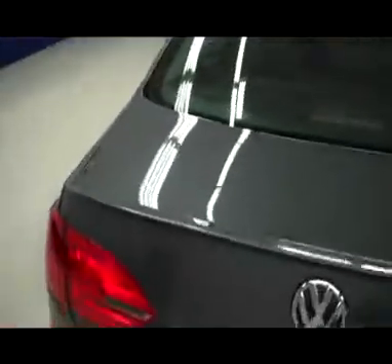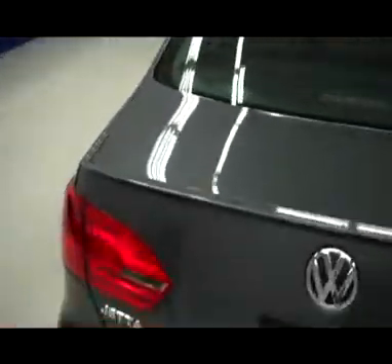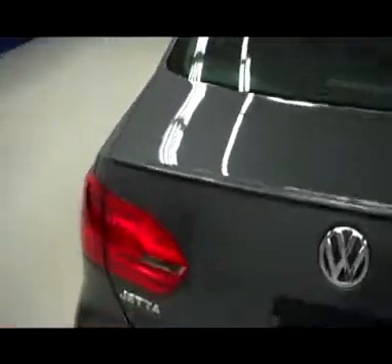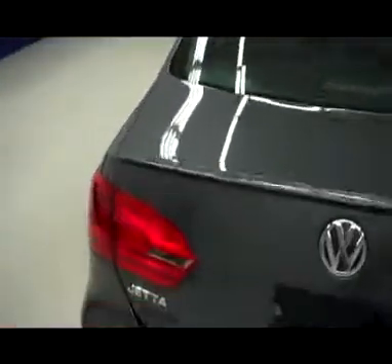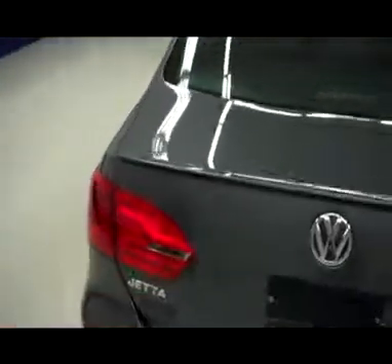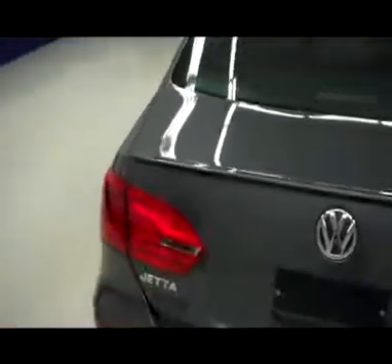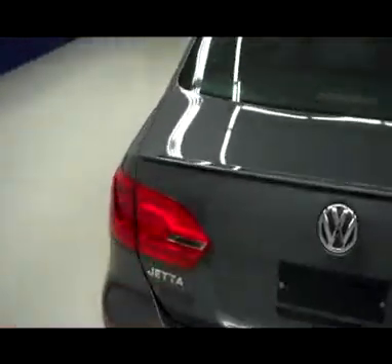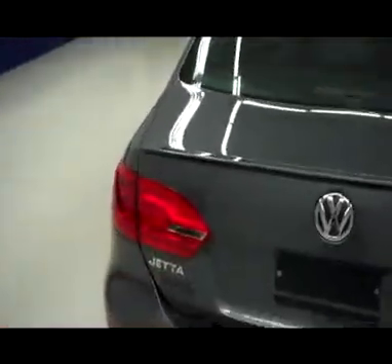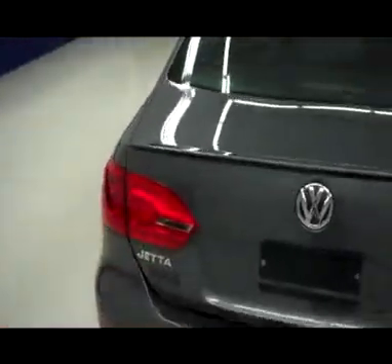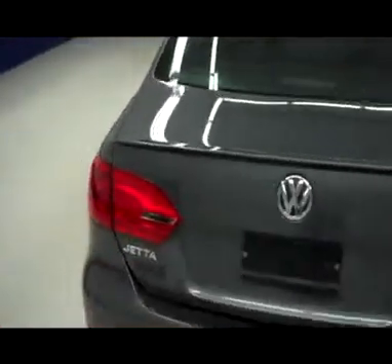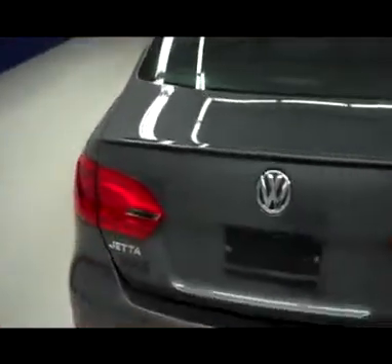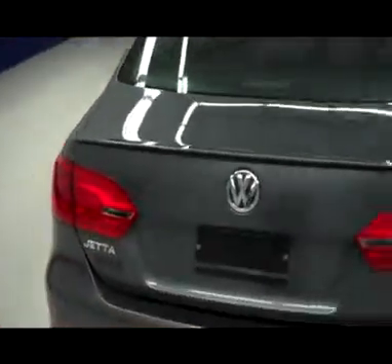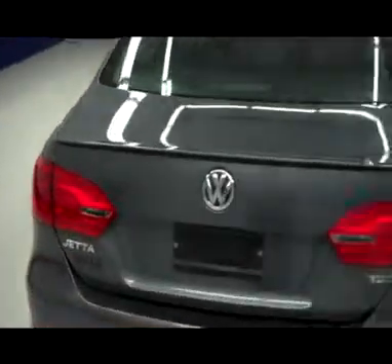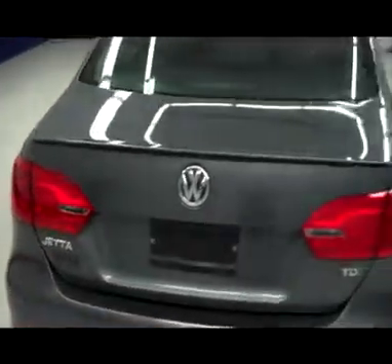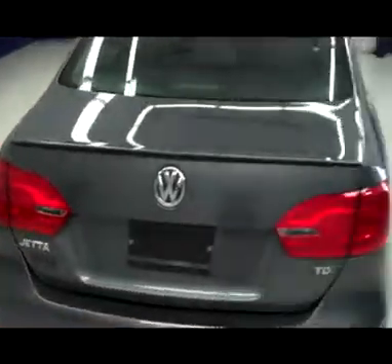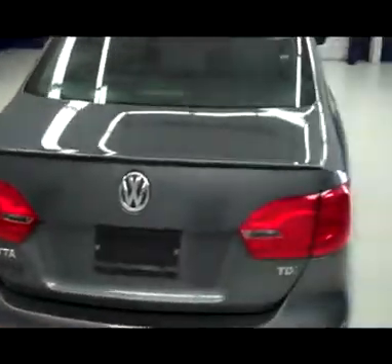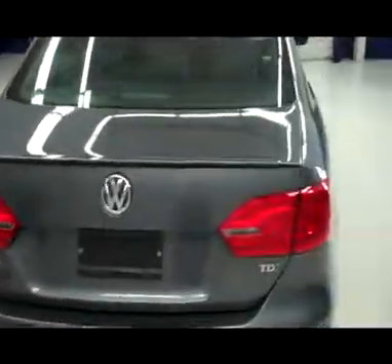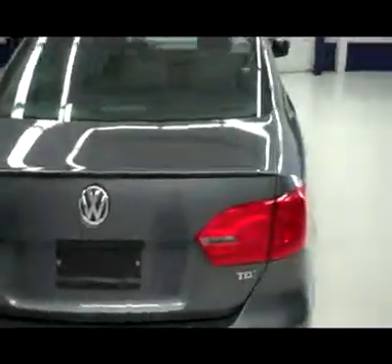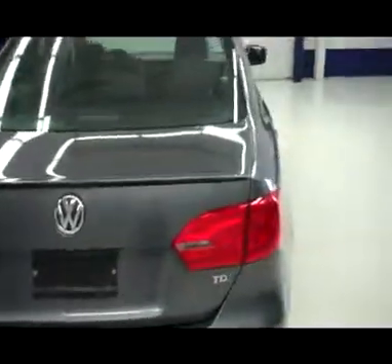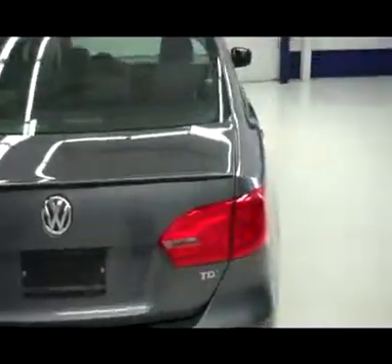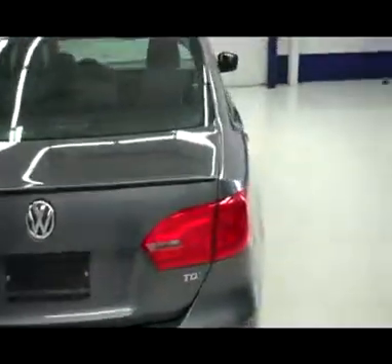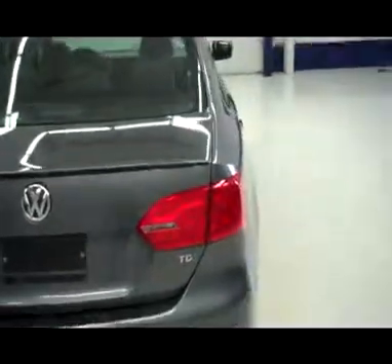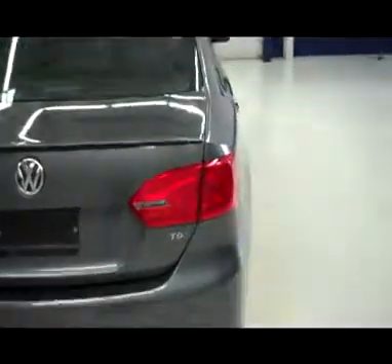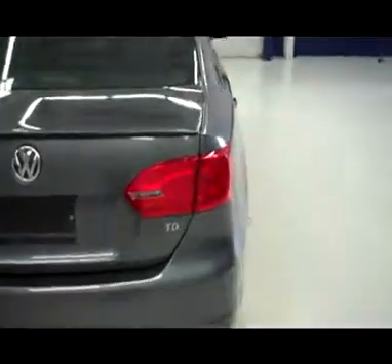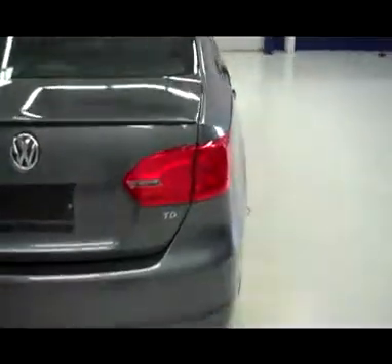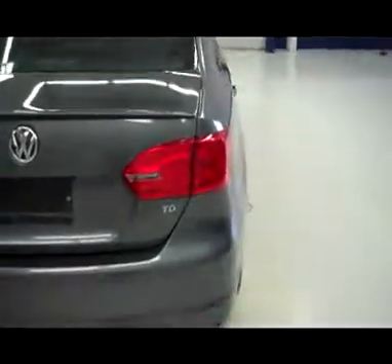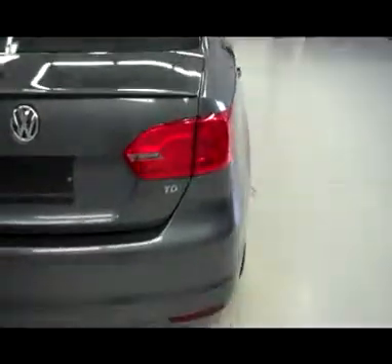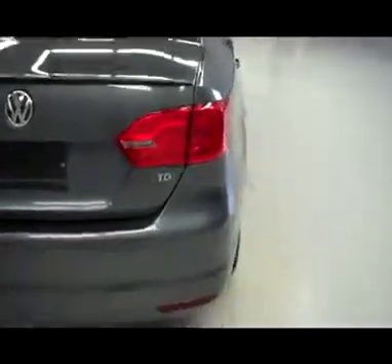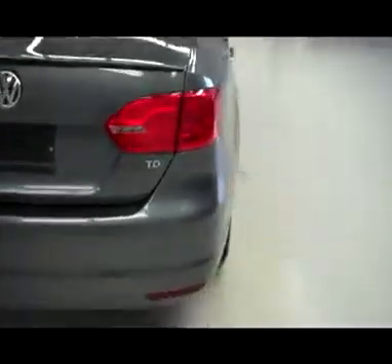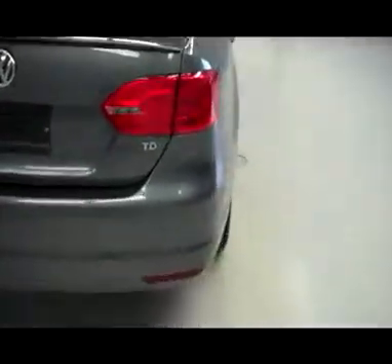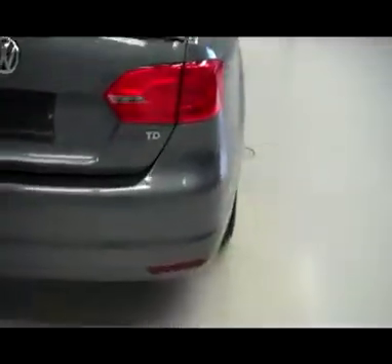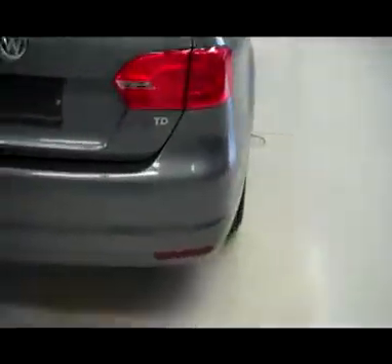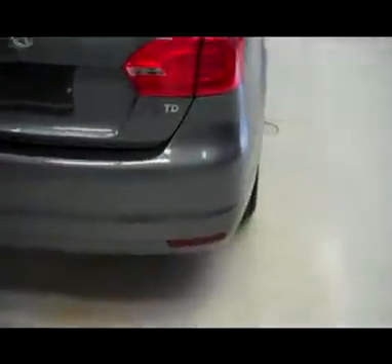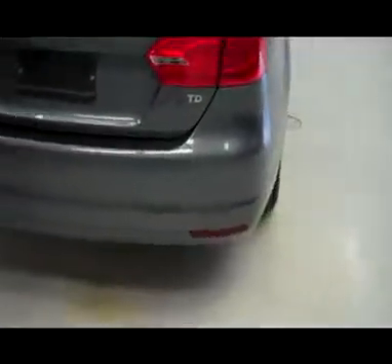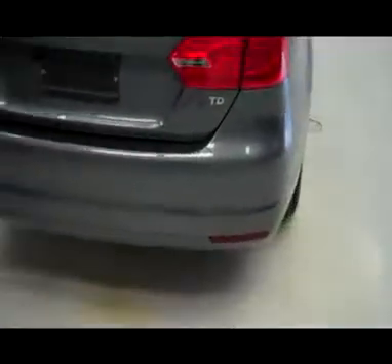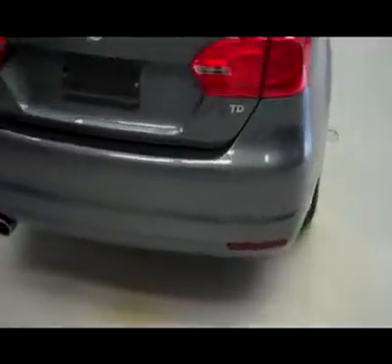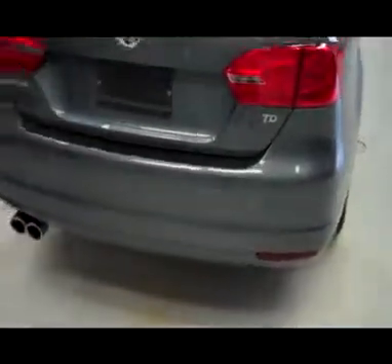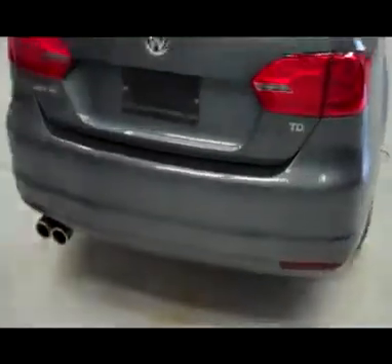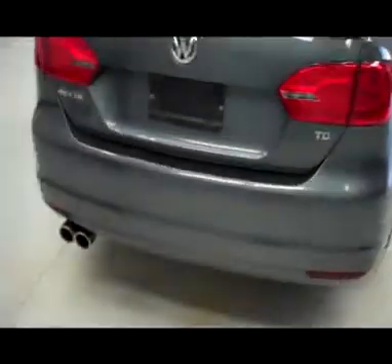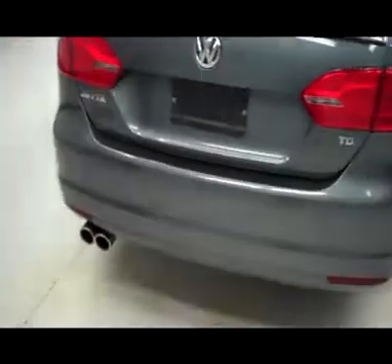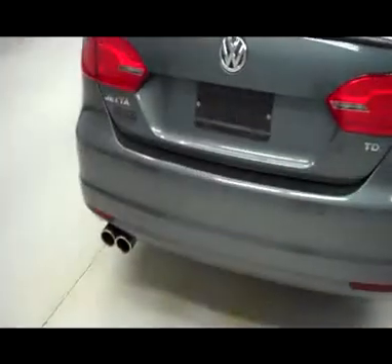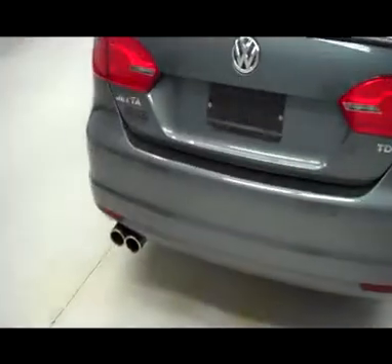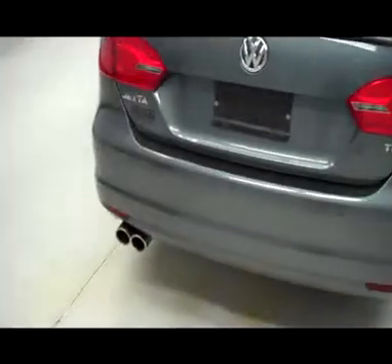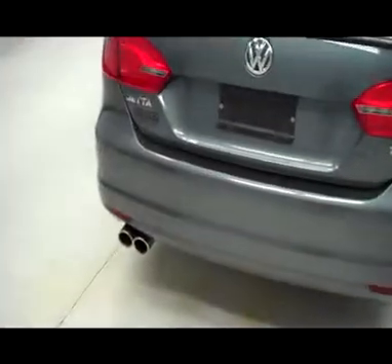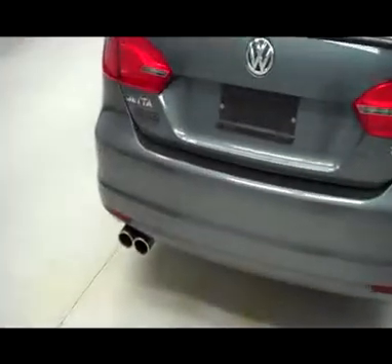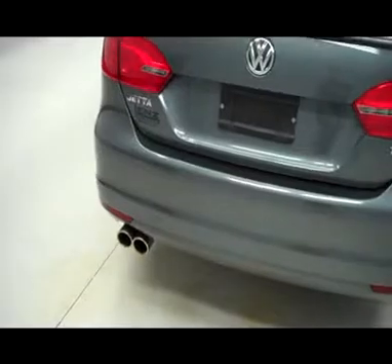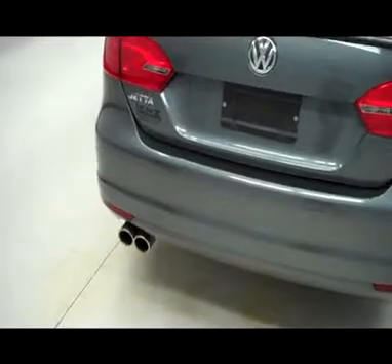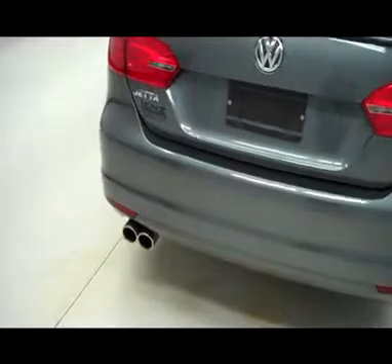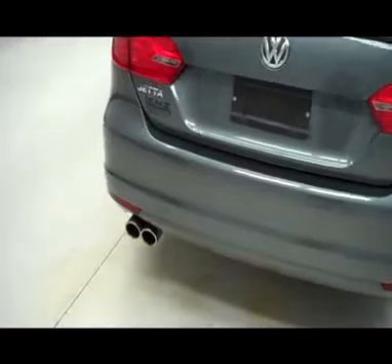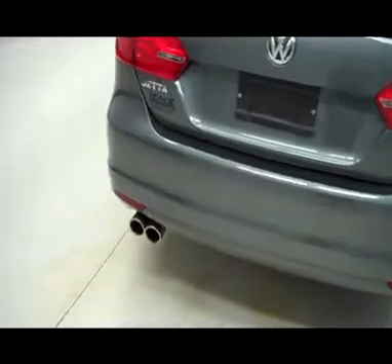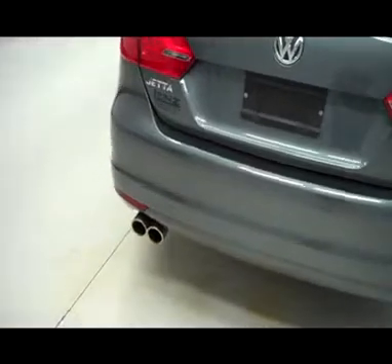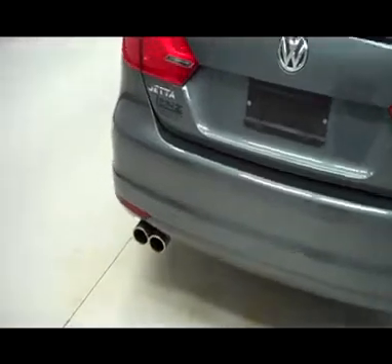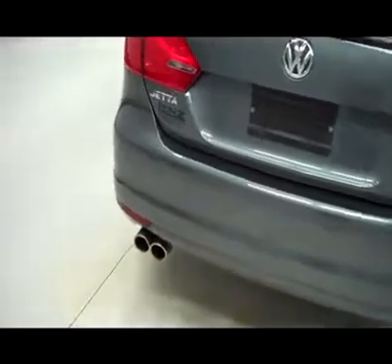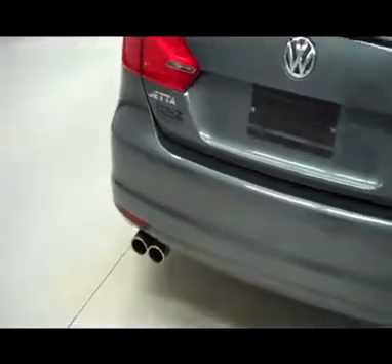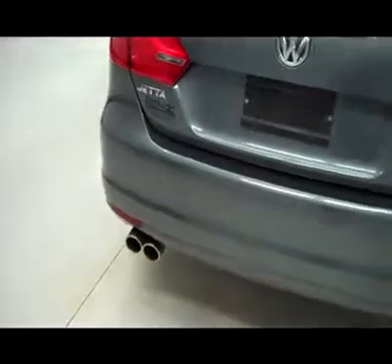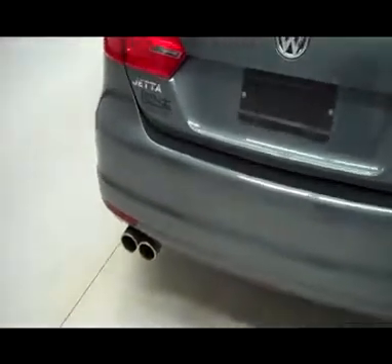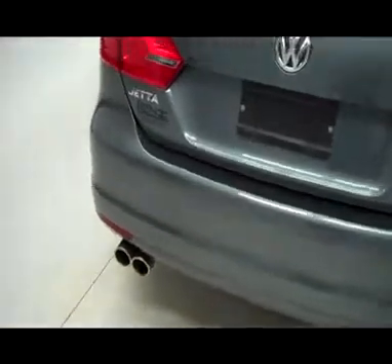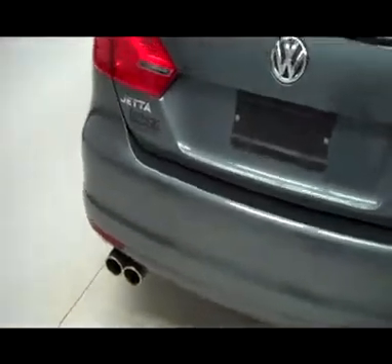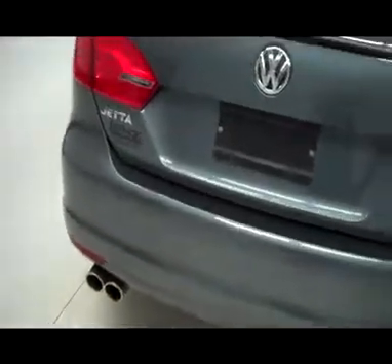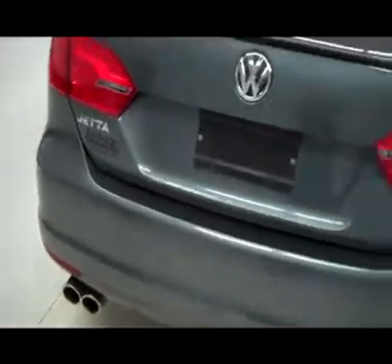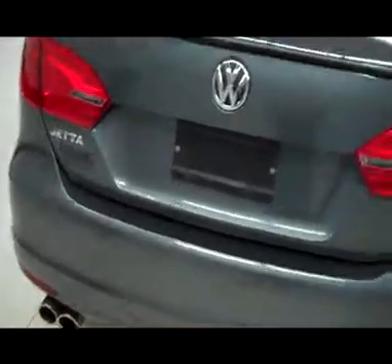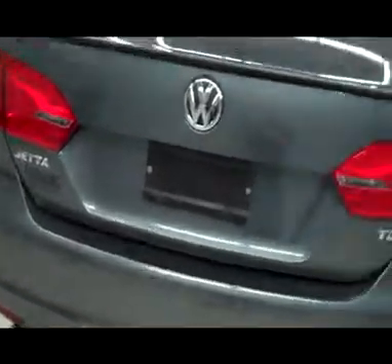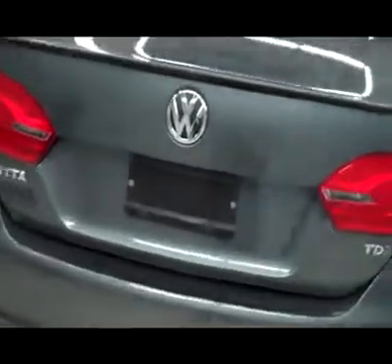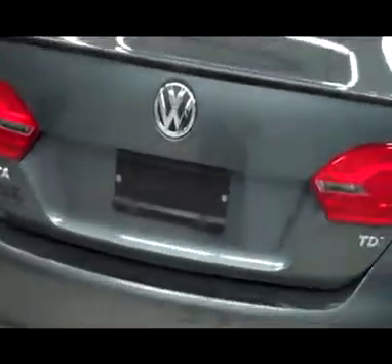Very clean rear trunk lid, got a little lip spoiler, TDI logo on the back. Clean rear bumper, factory exhaust.